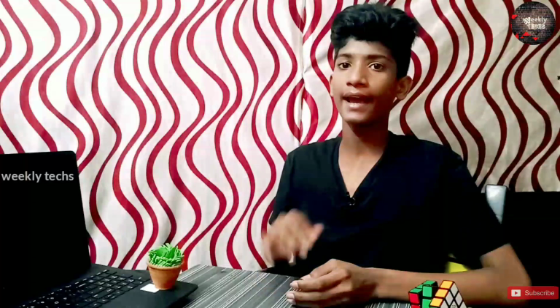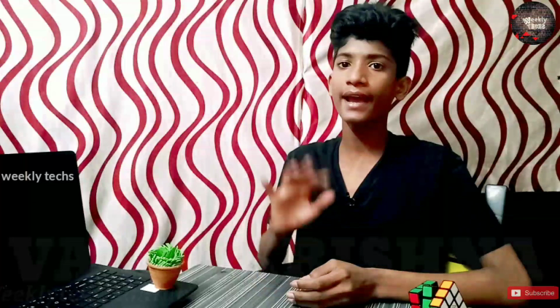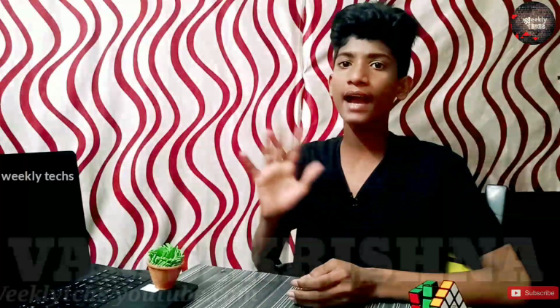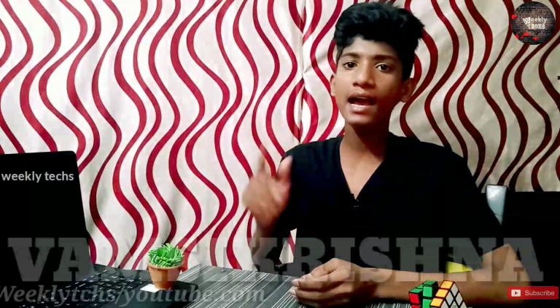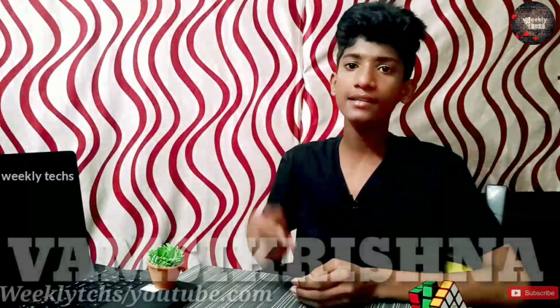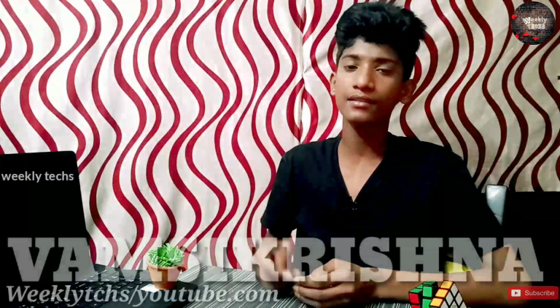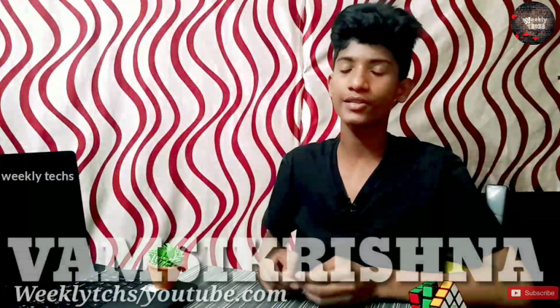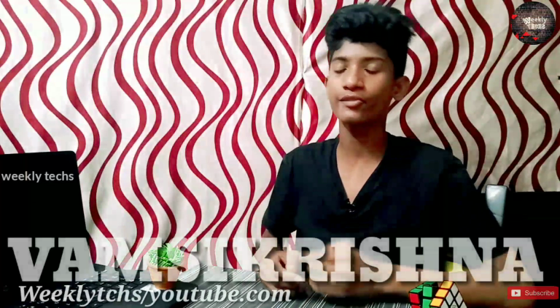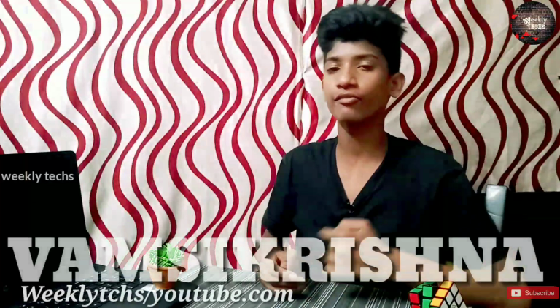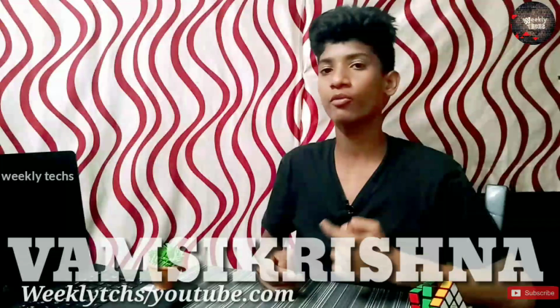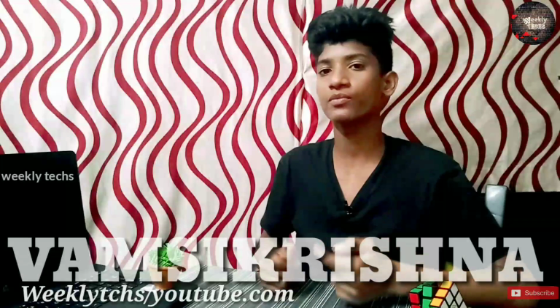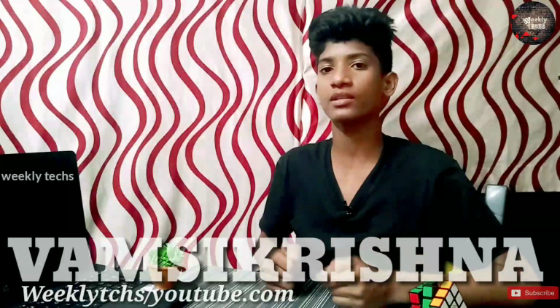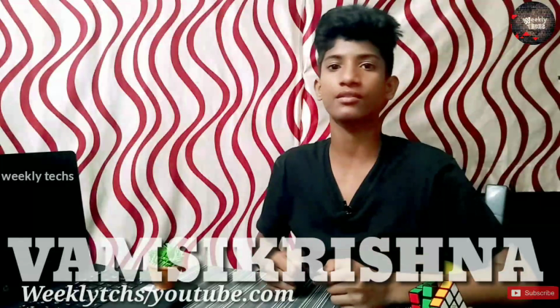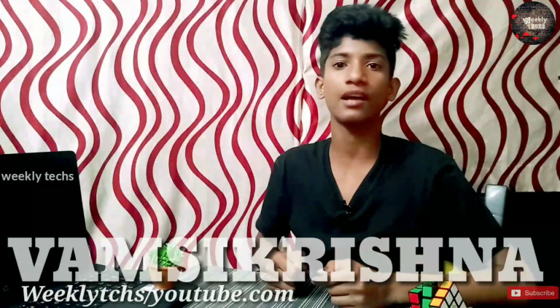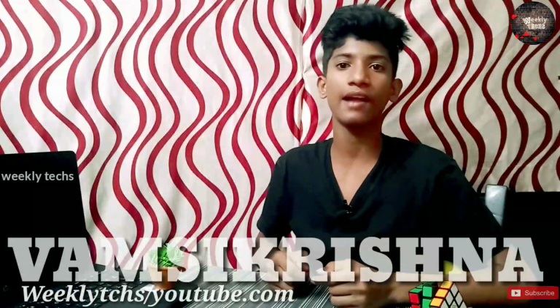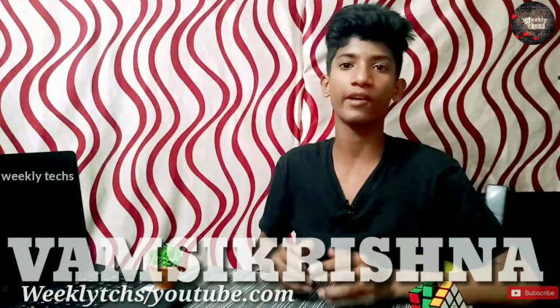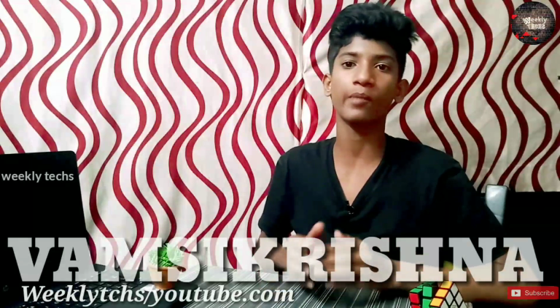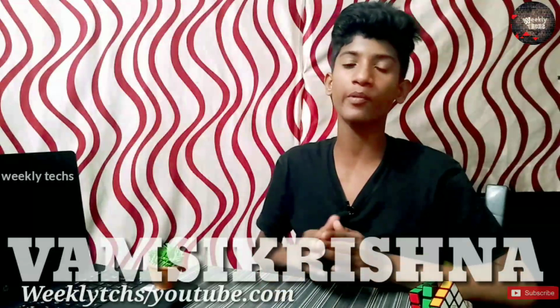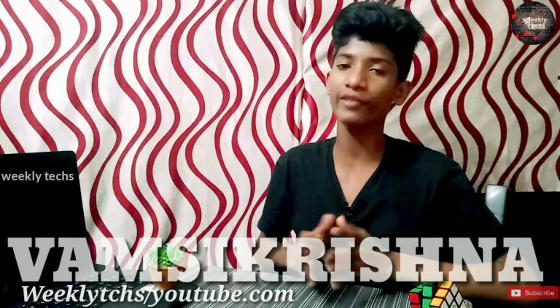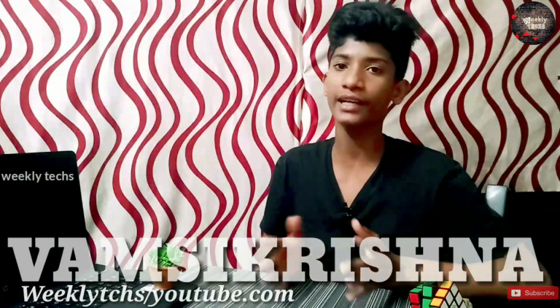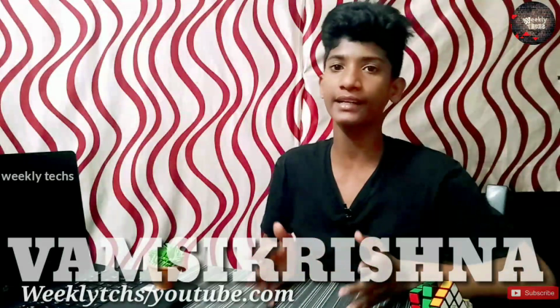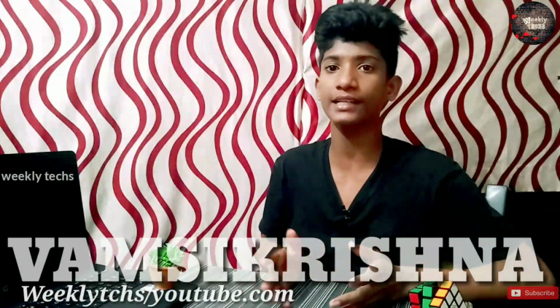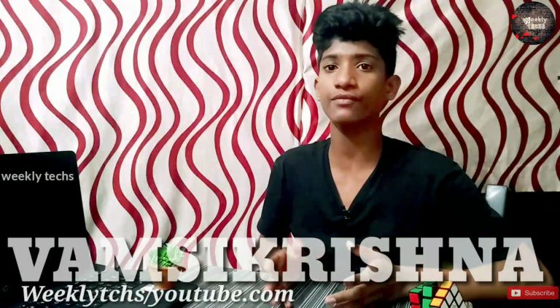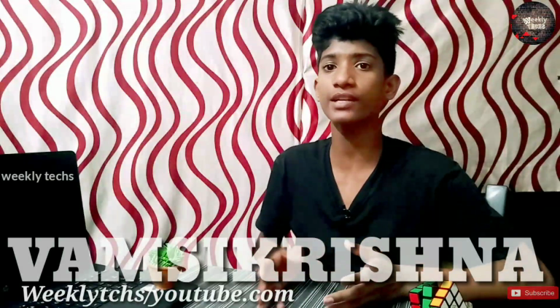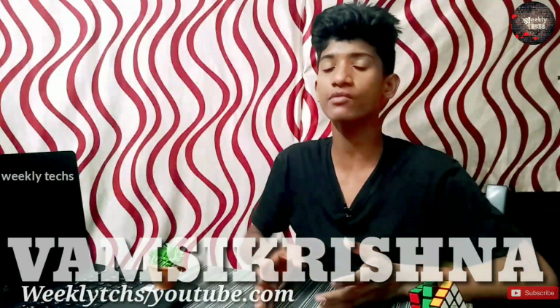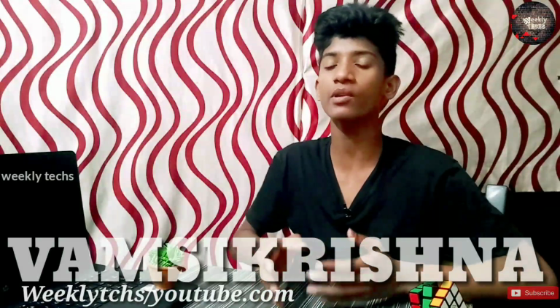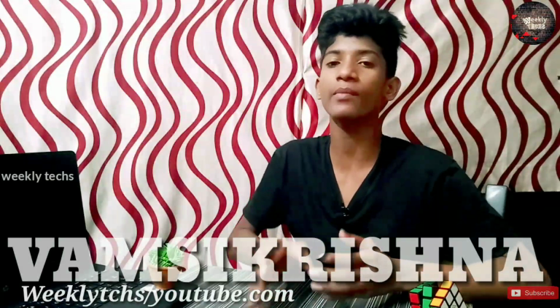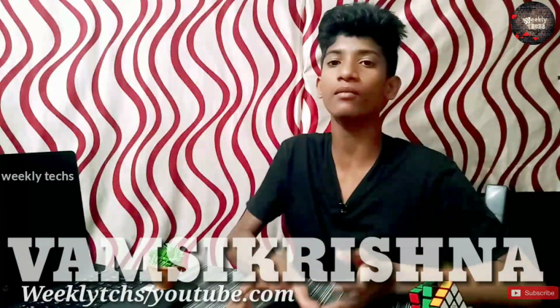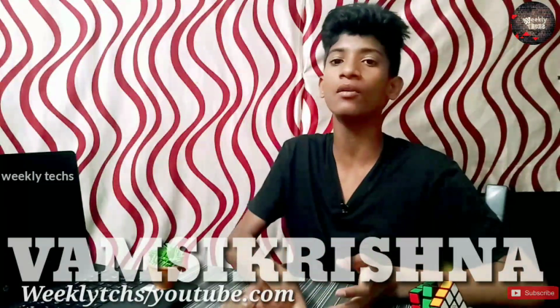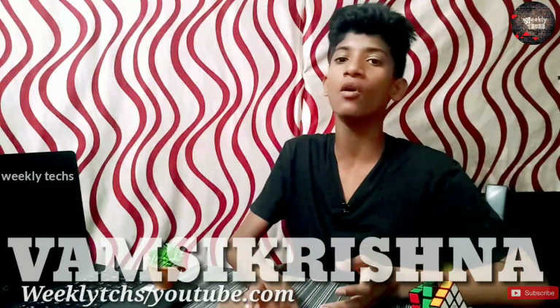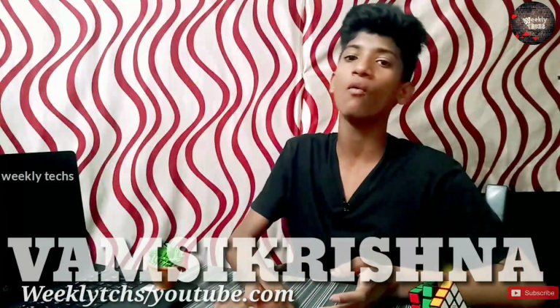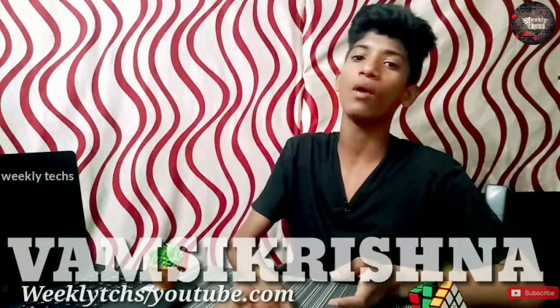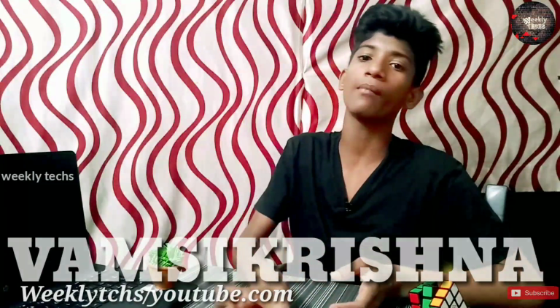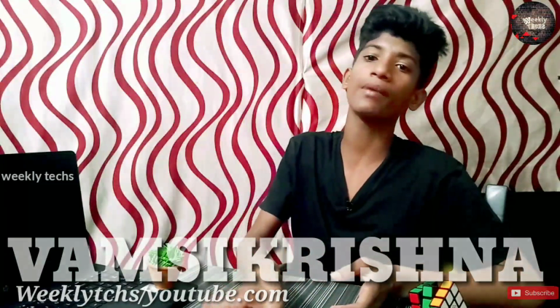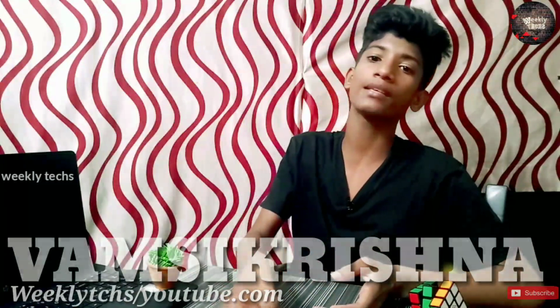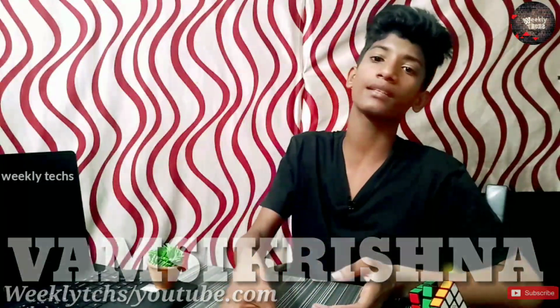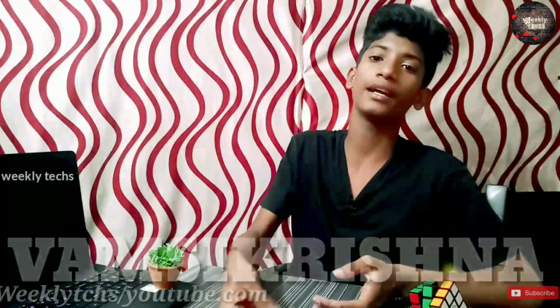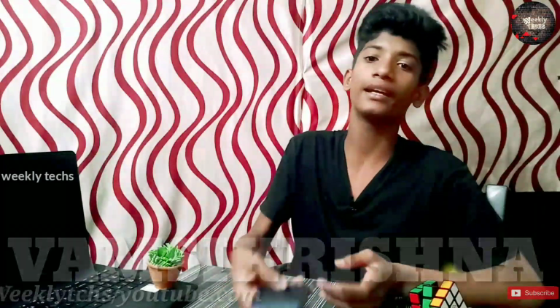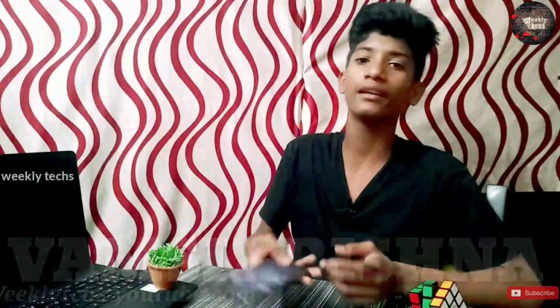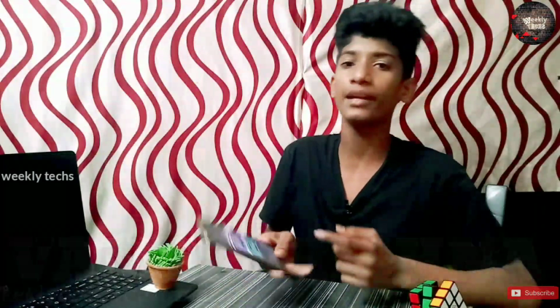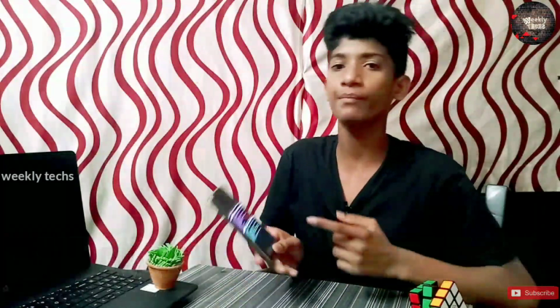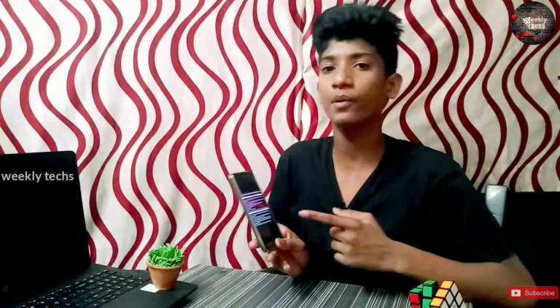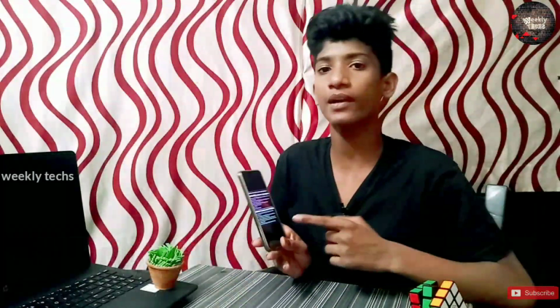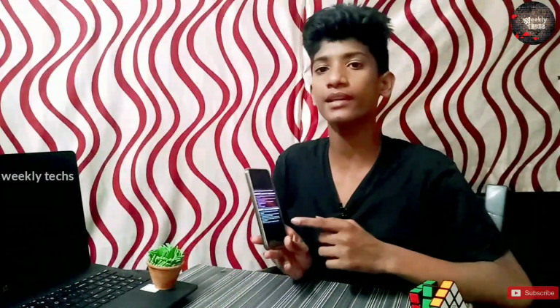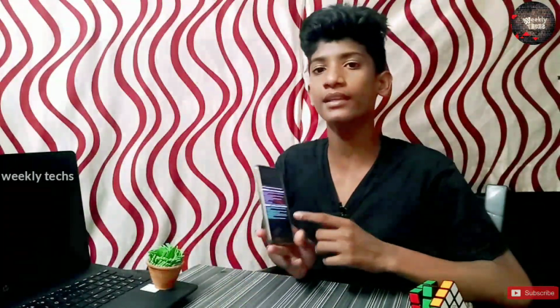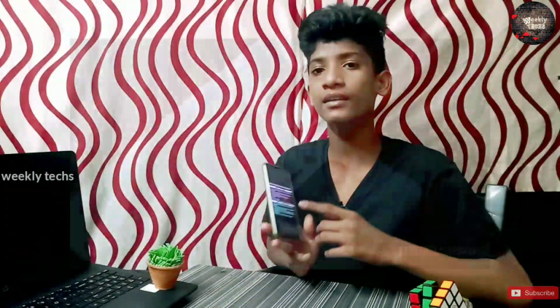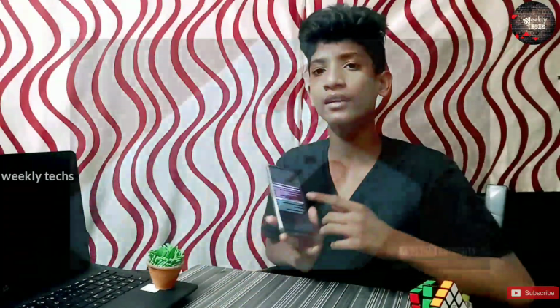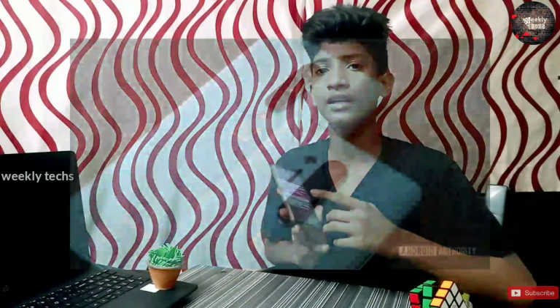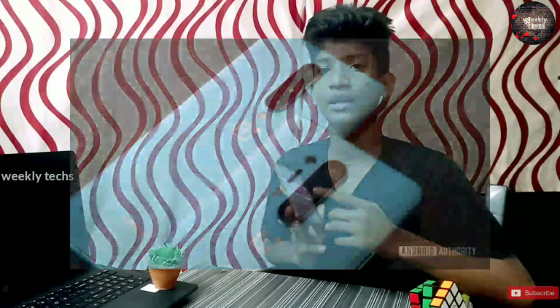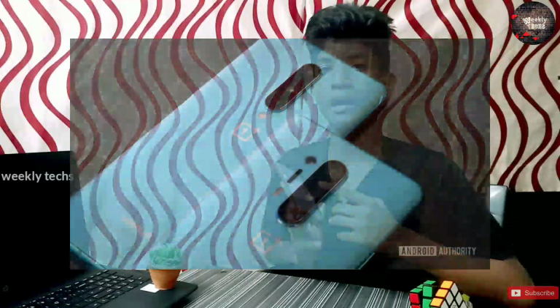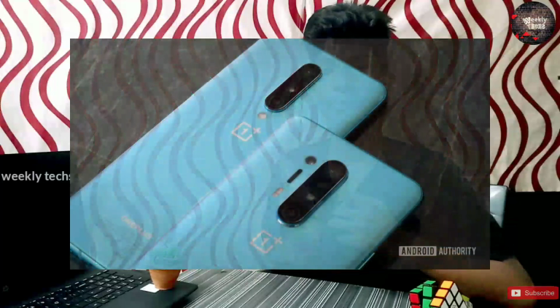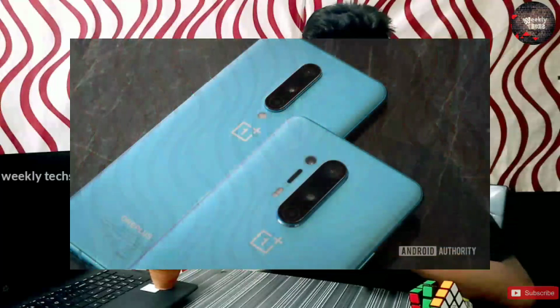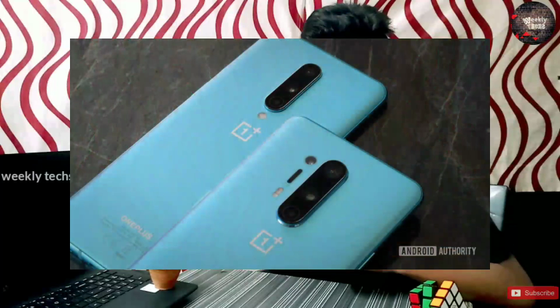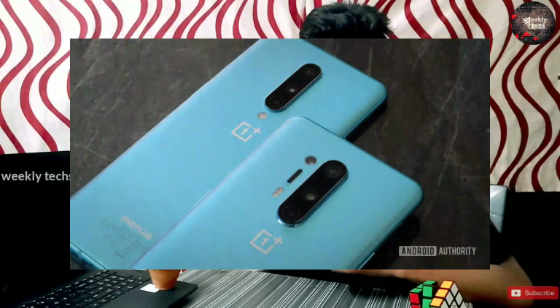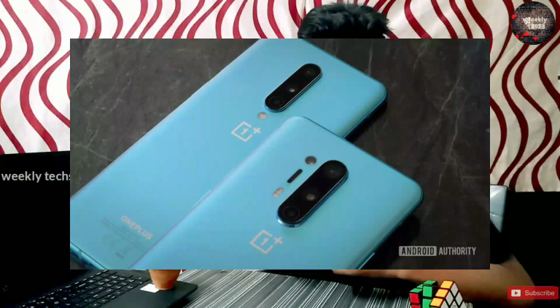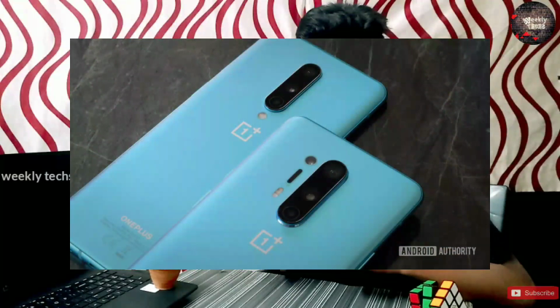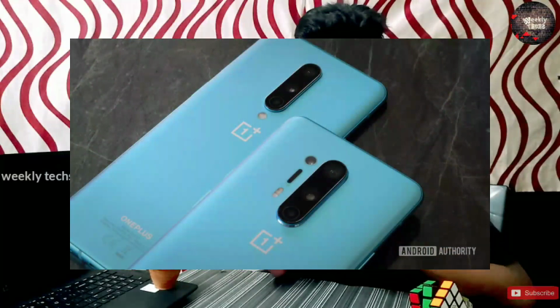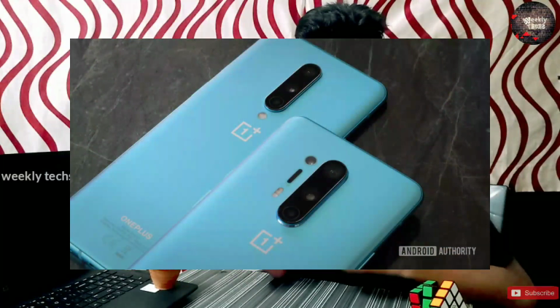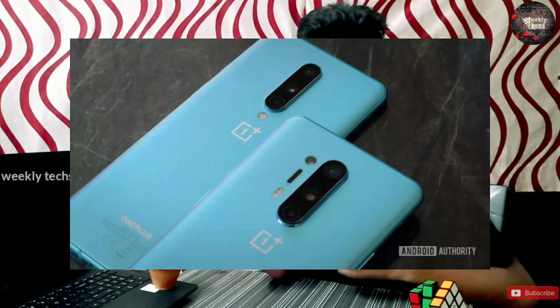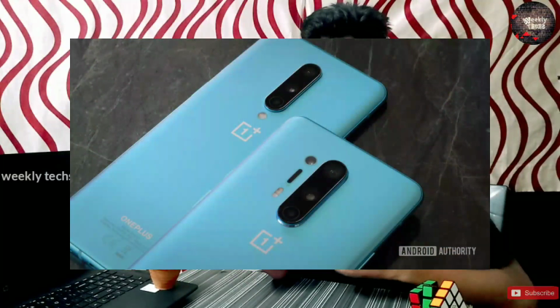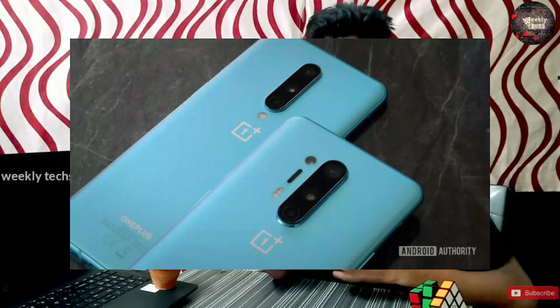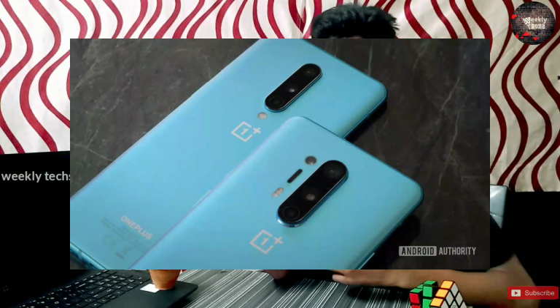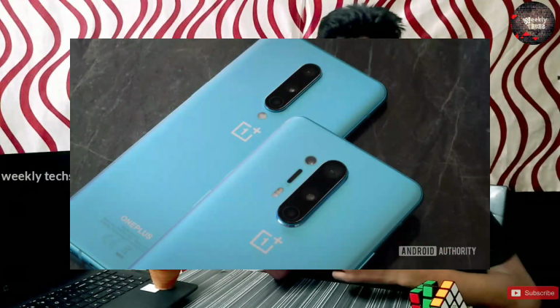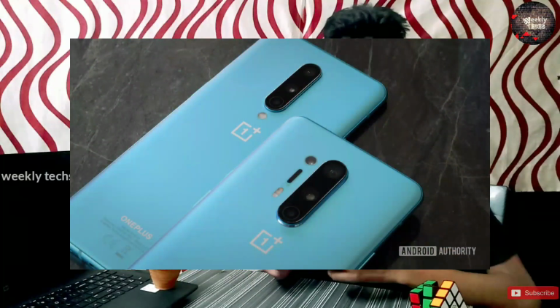Hey guys, this is Ramsa Krishna and welcome to the Techs Friends program. I am doing a comparison with OnePlus 8 and OnePlus 8 Pro in this video.